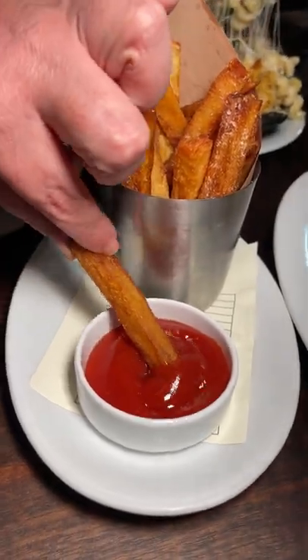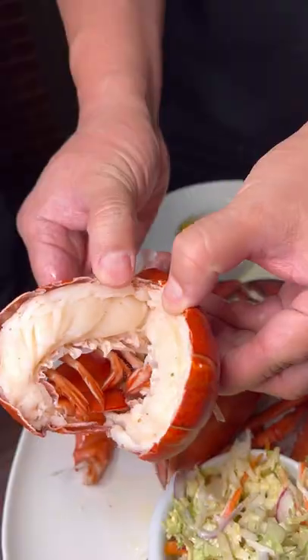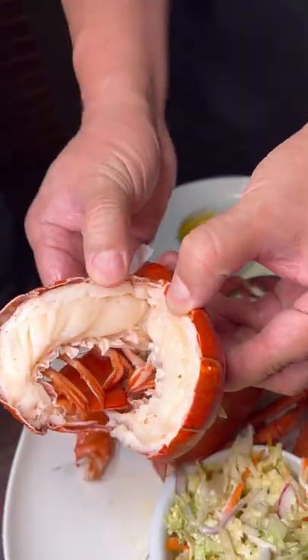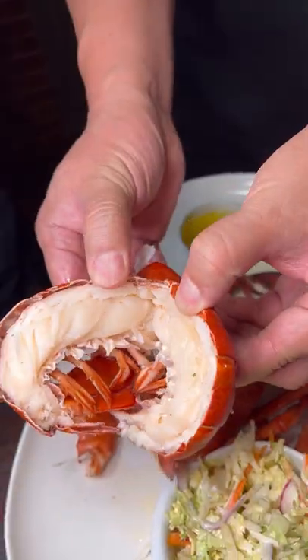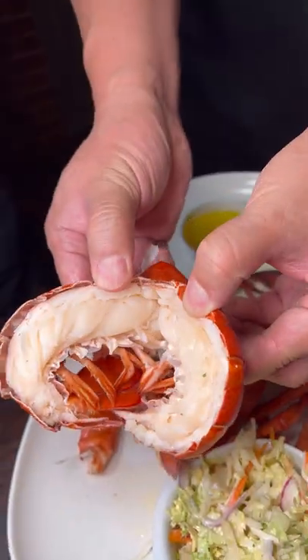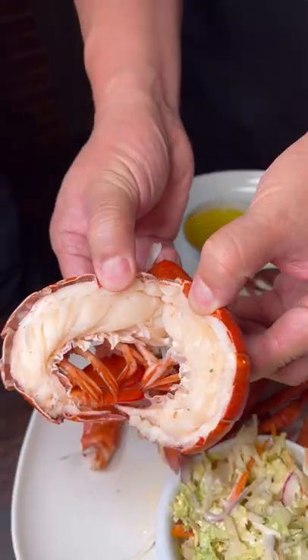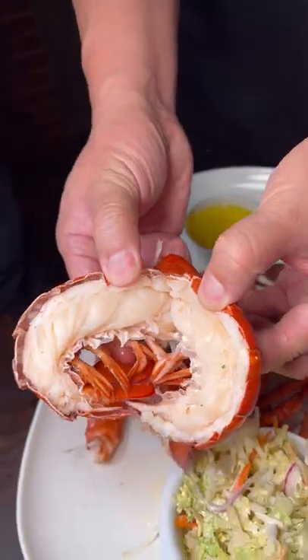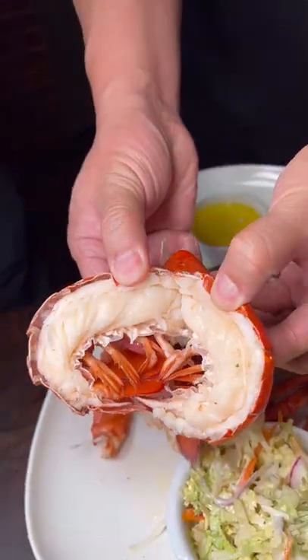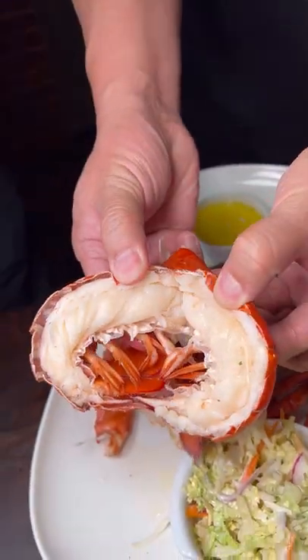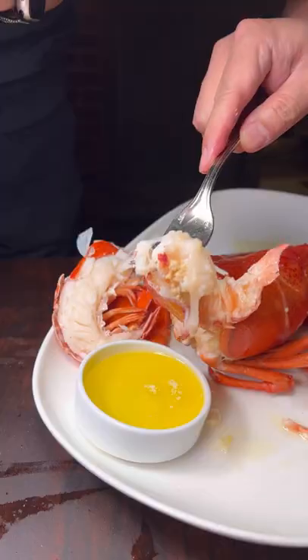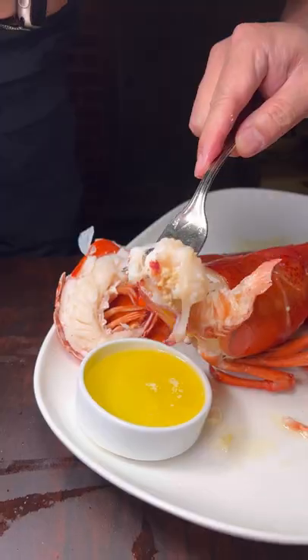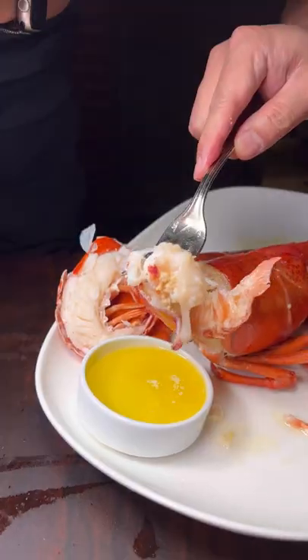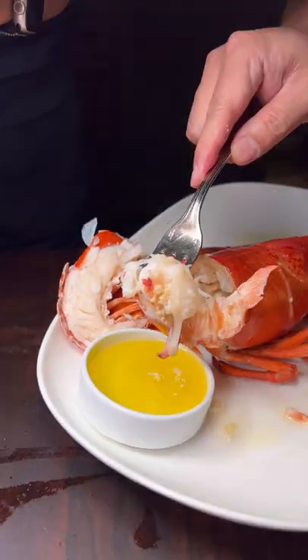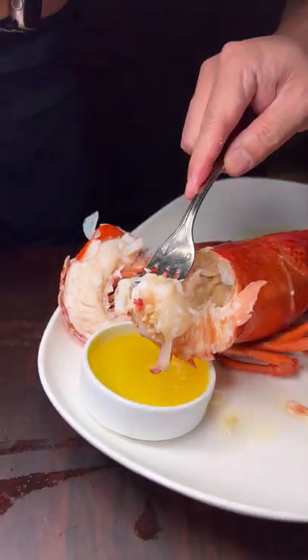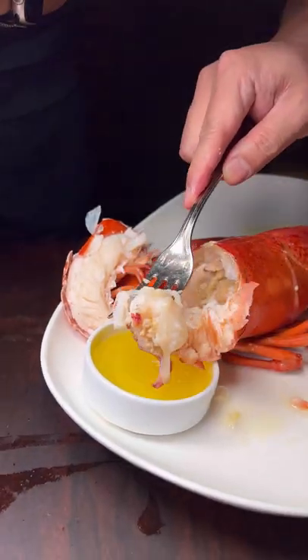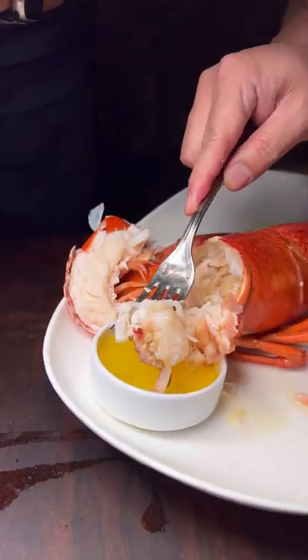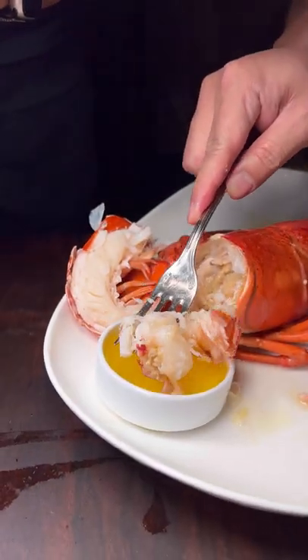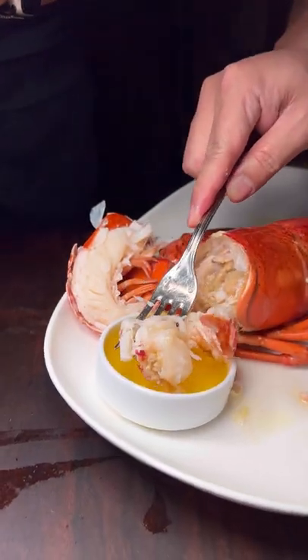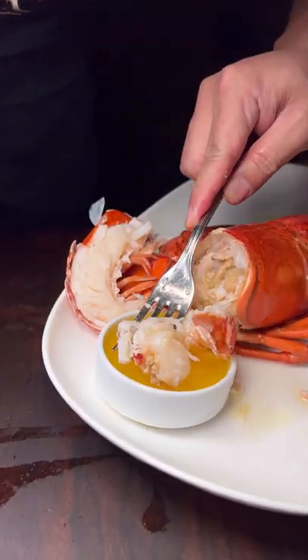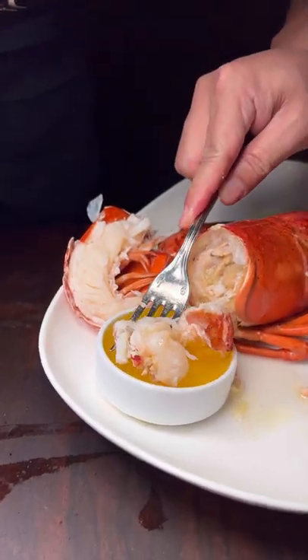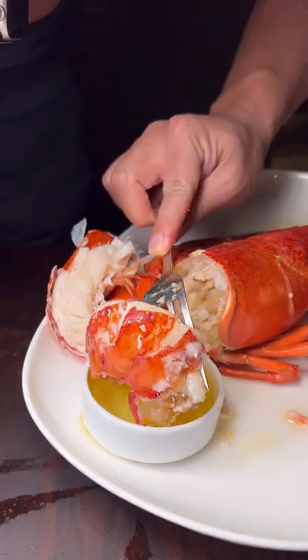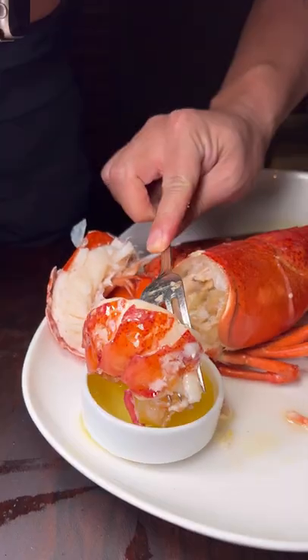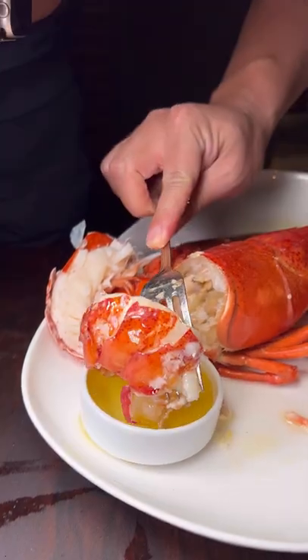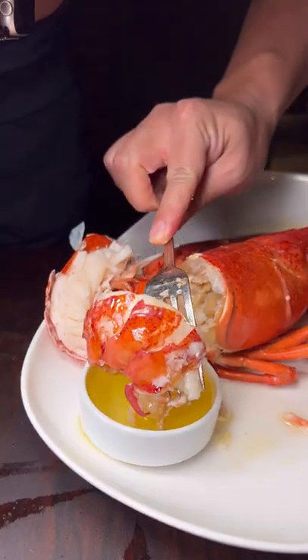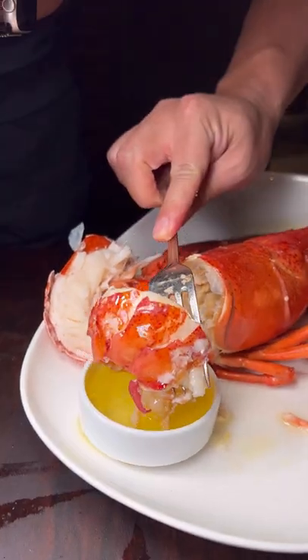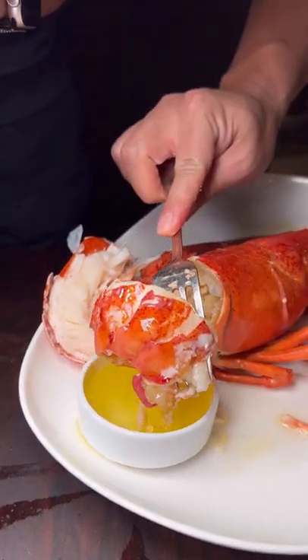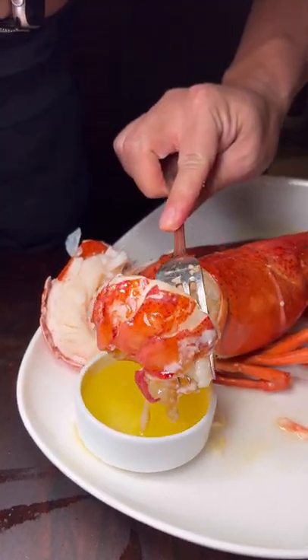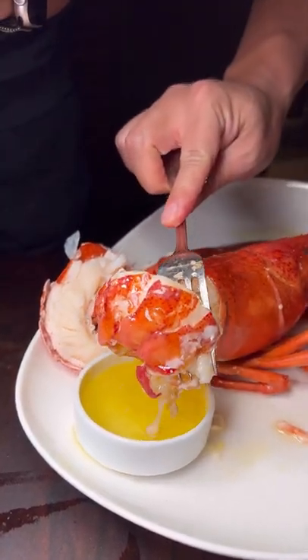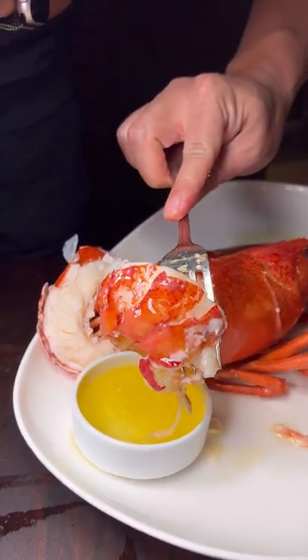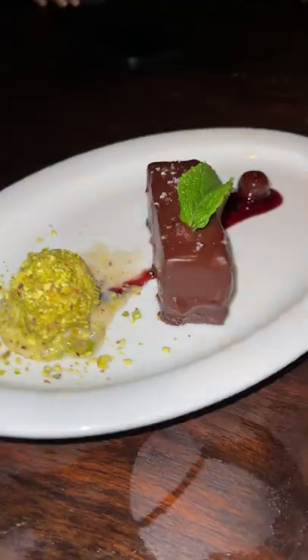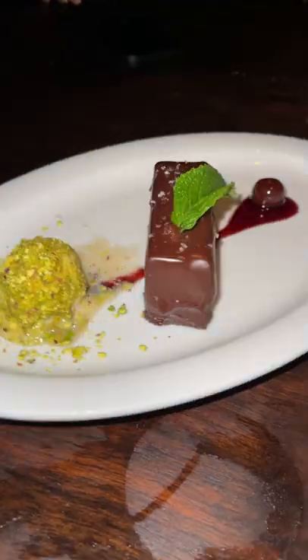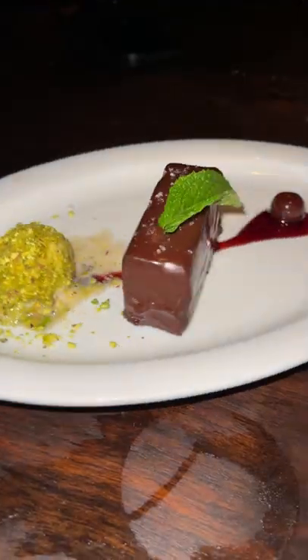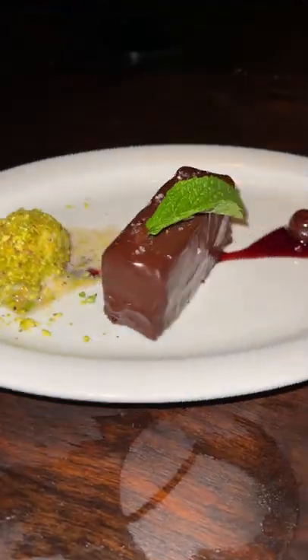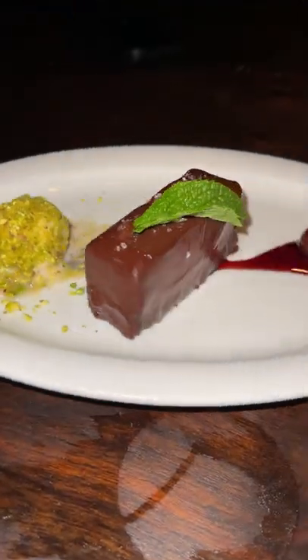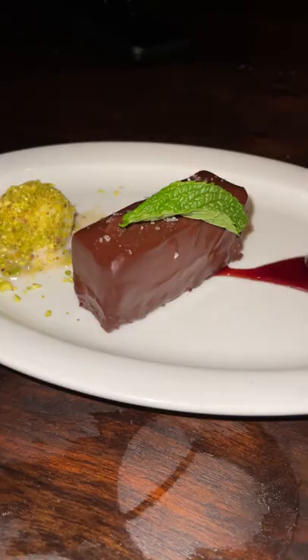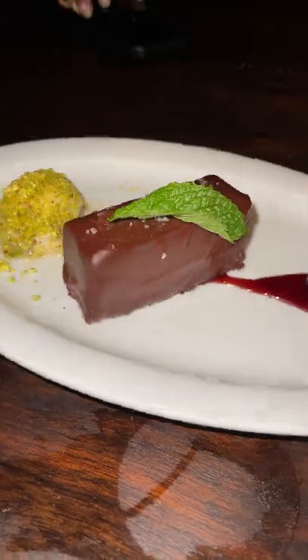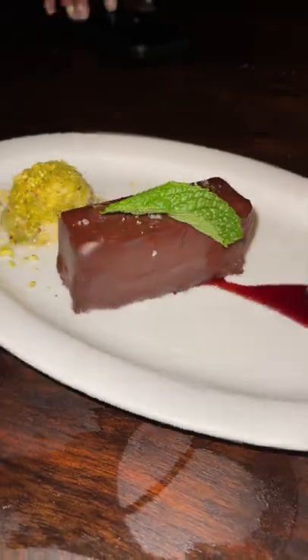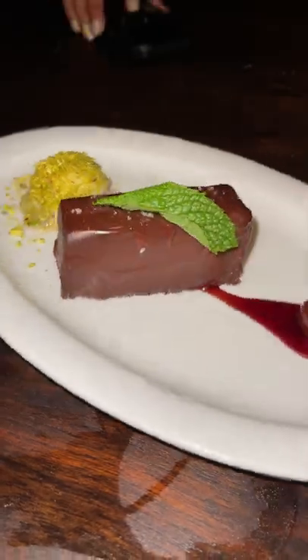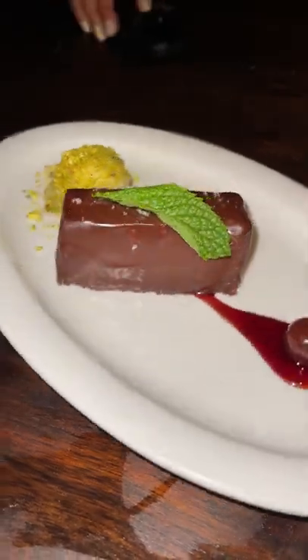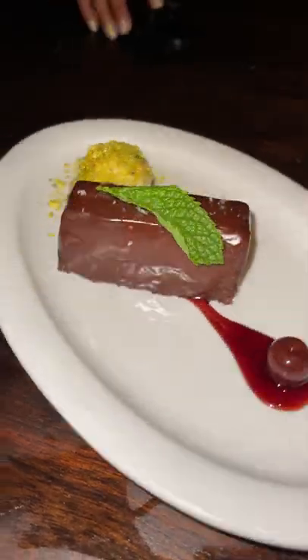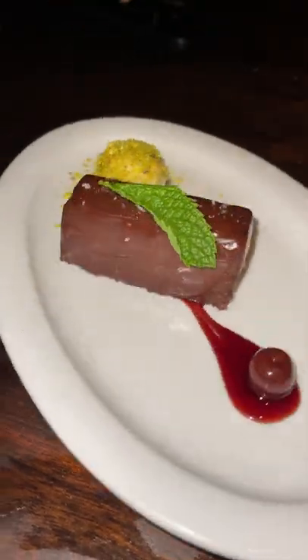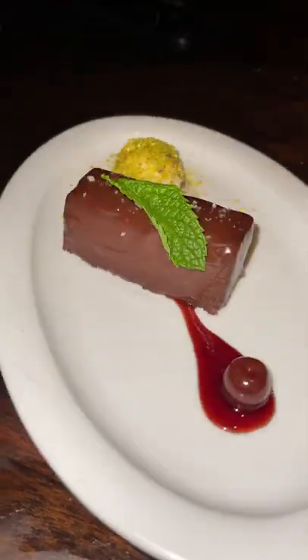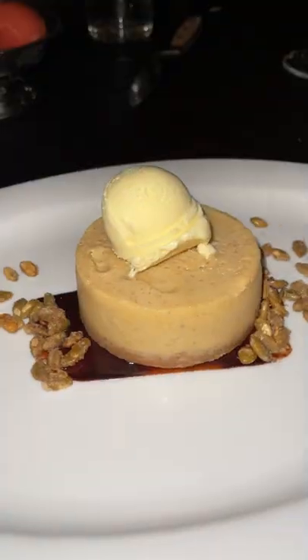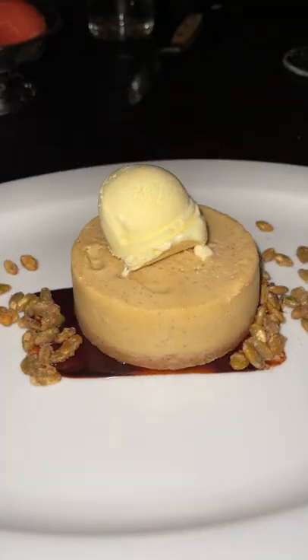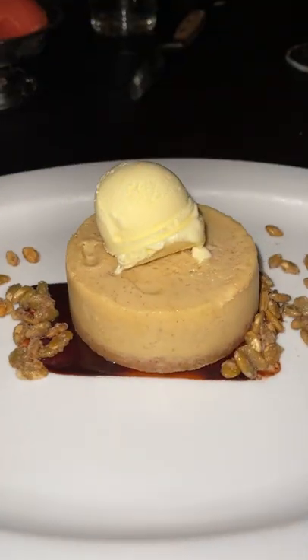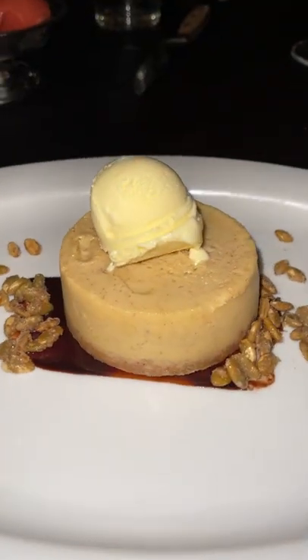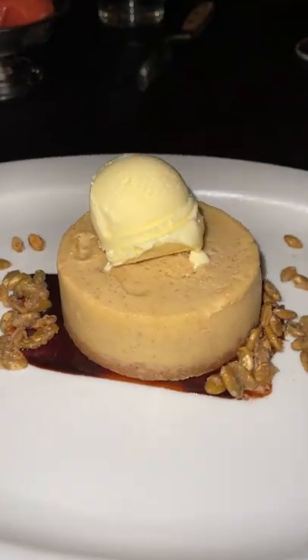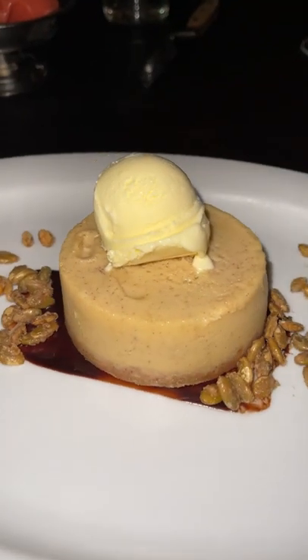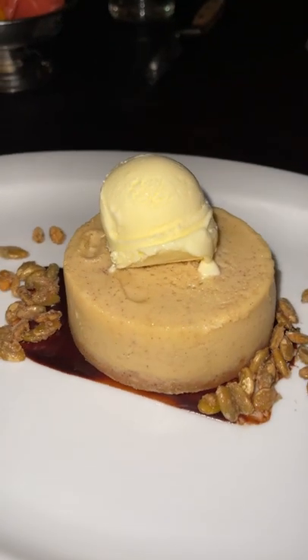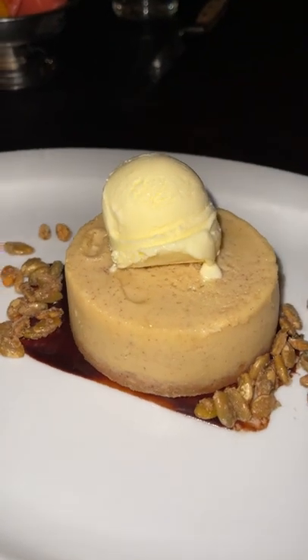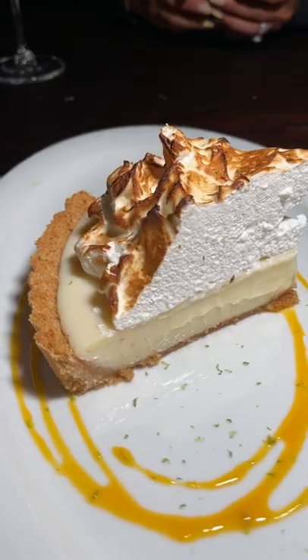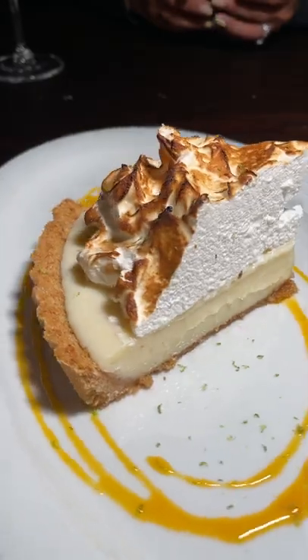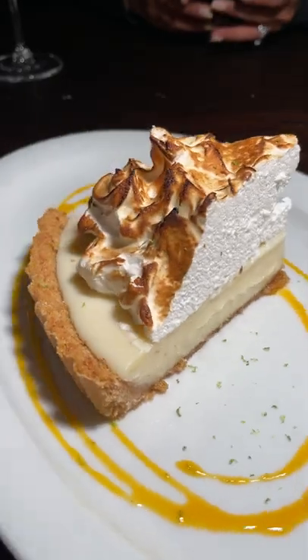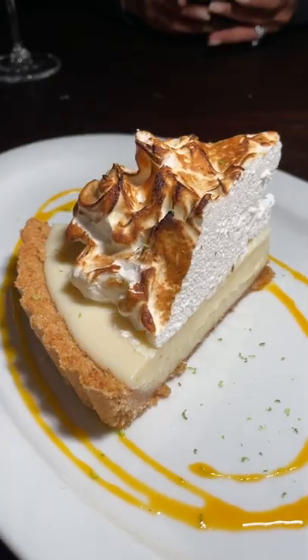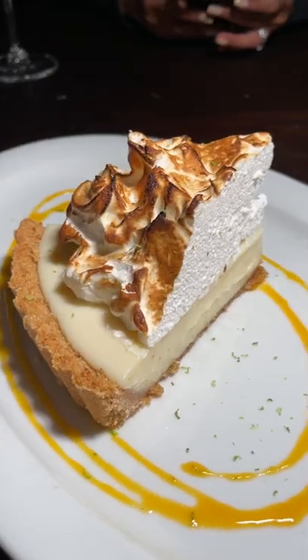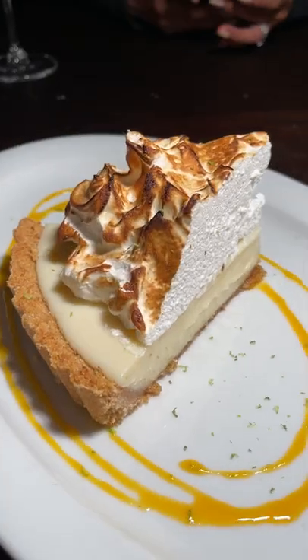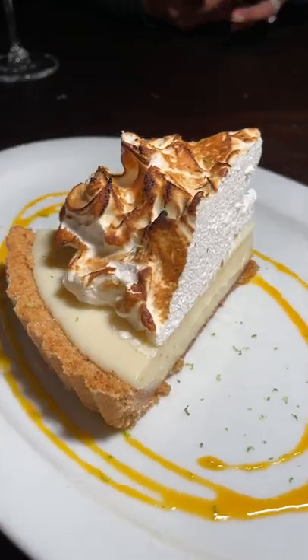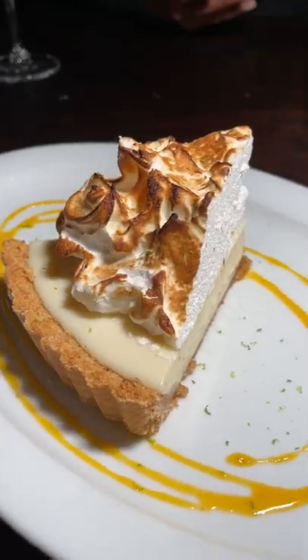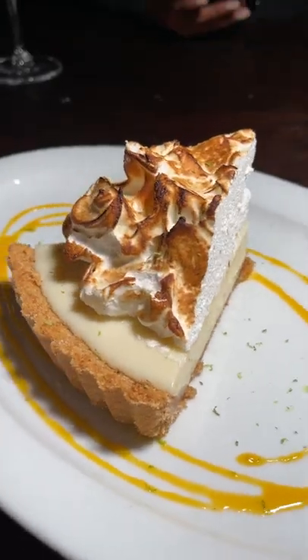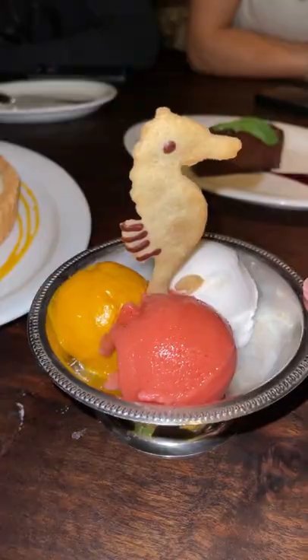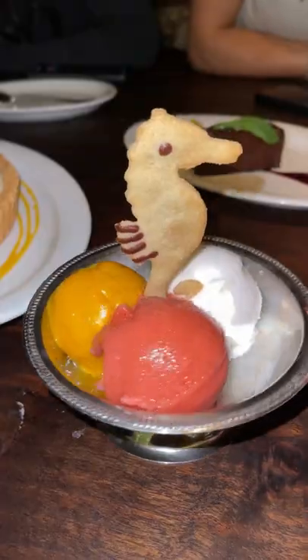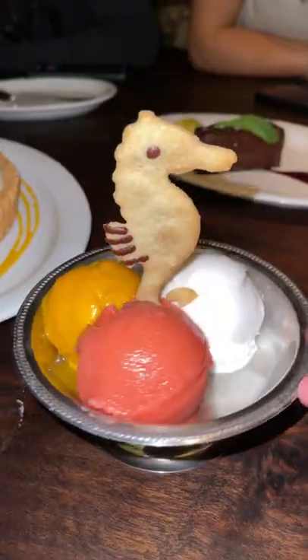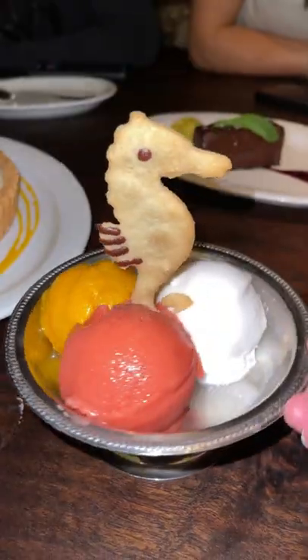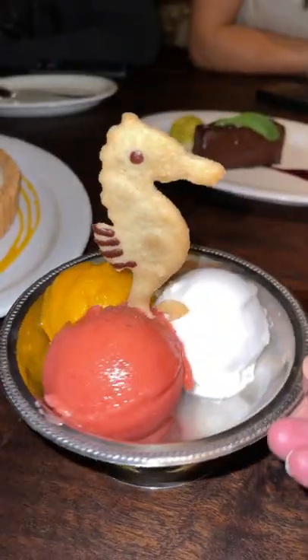Whenever somebody asks me about where to go to get seafood in Vegas, I am always telling them to check out Water Grill. I know it's not for everybody, but do you like seafood?